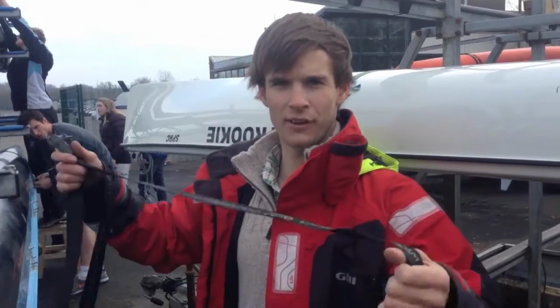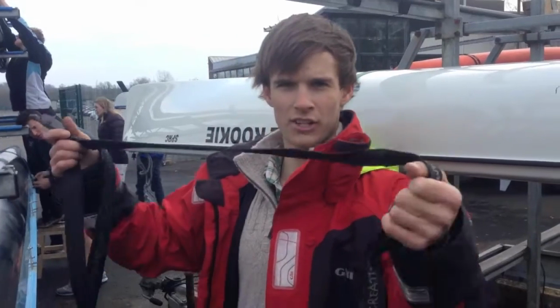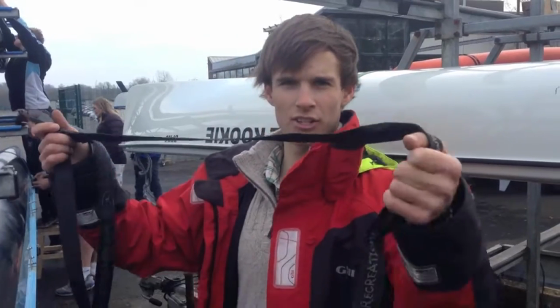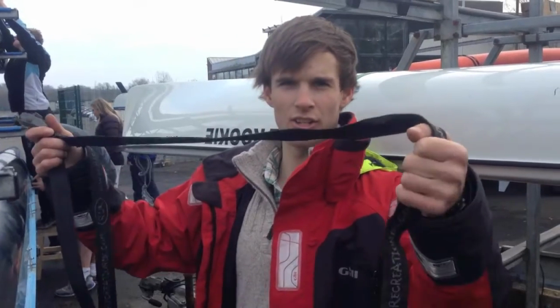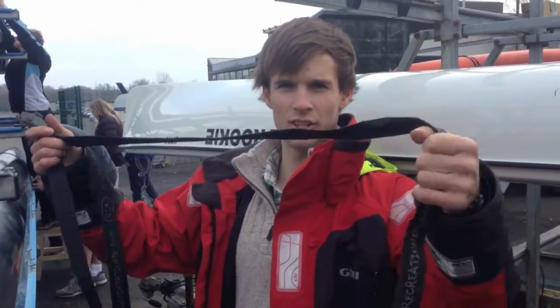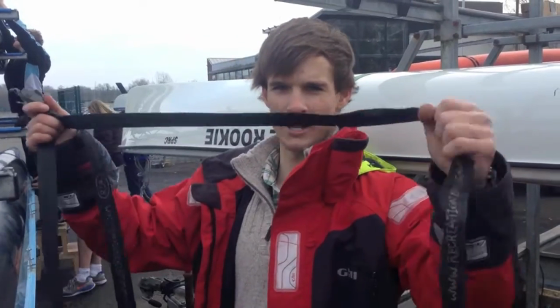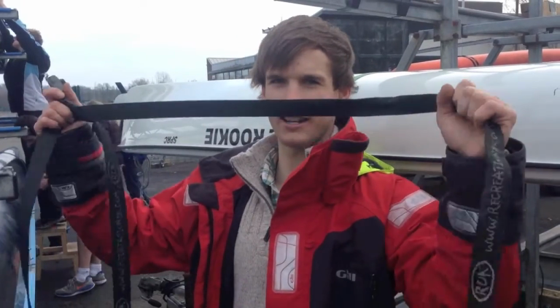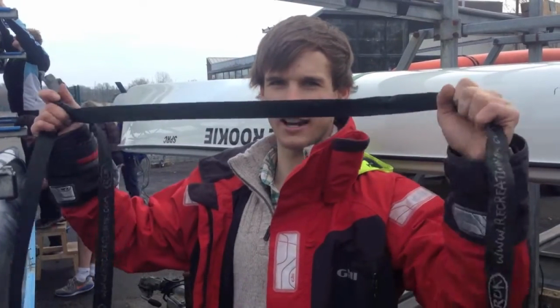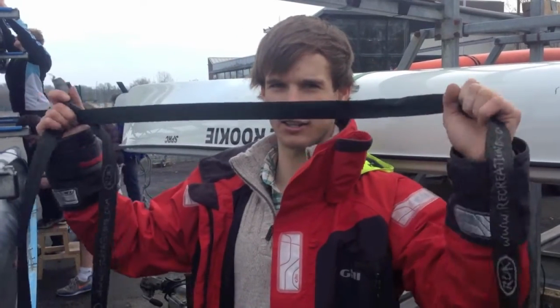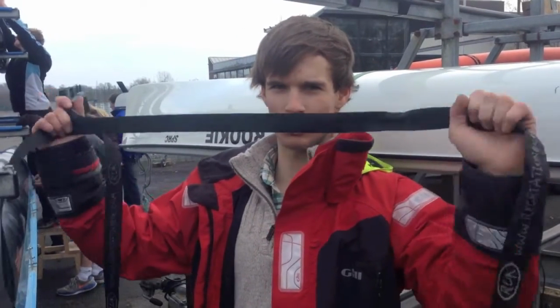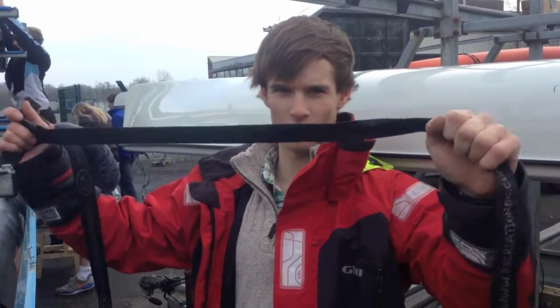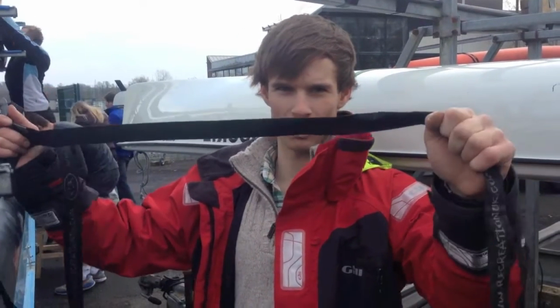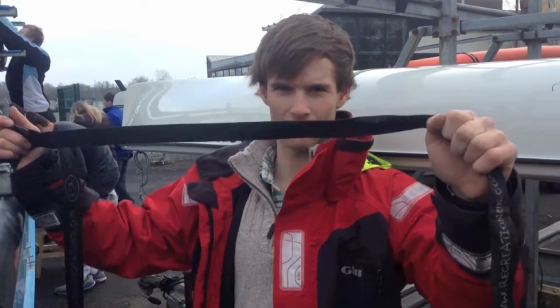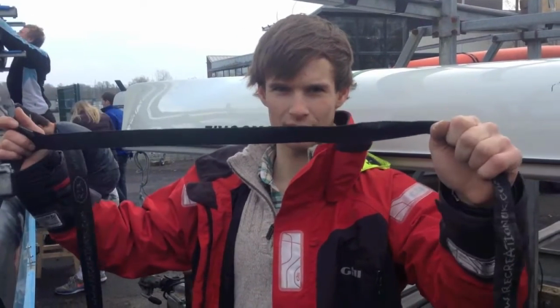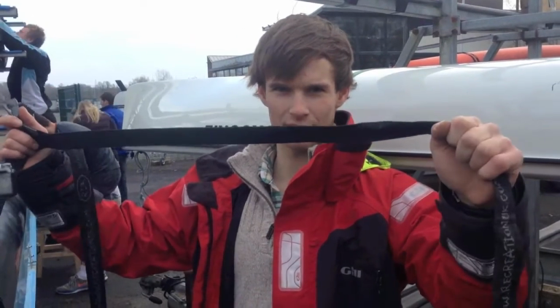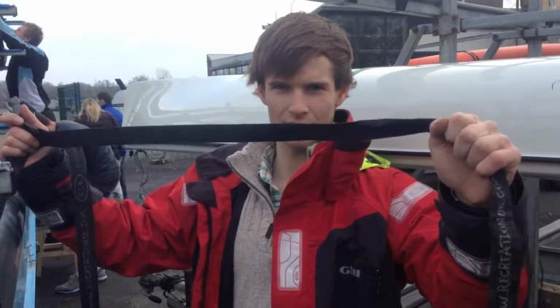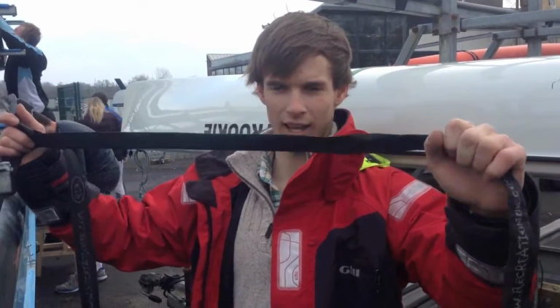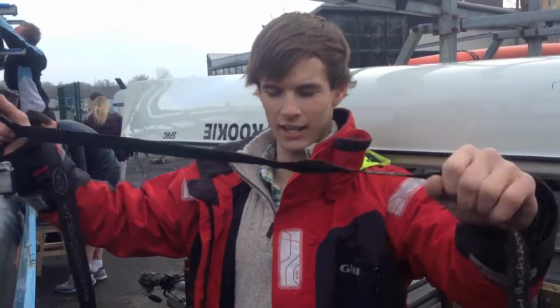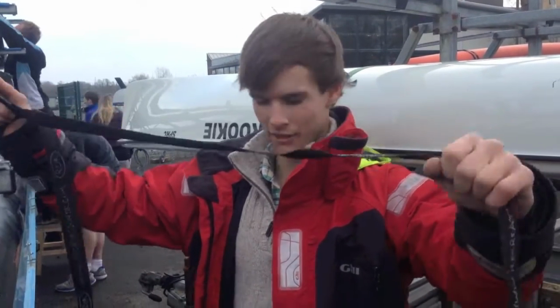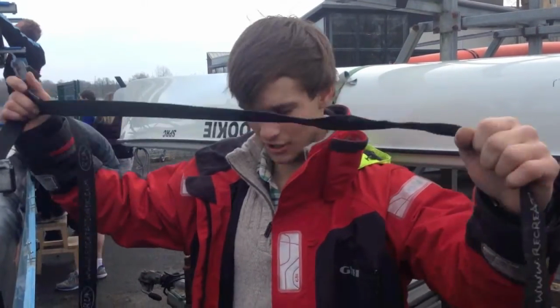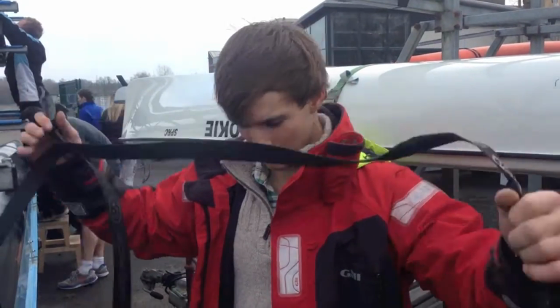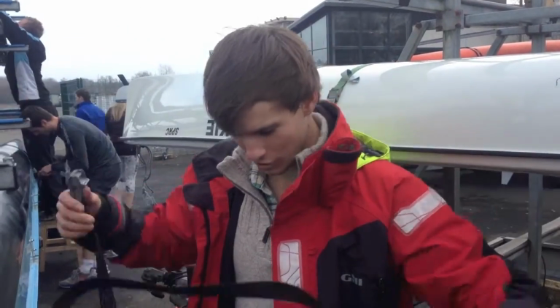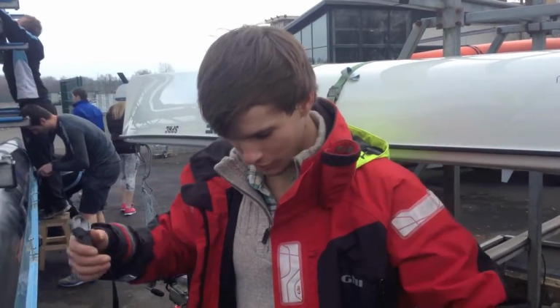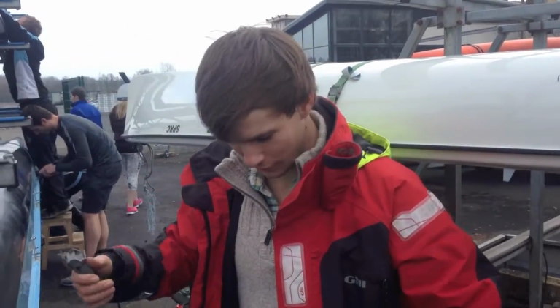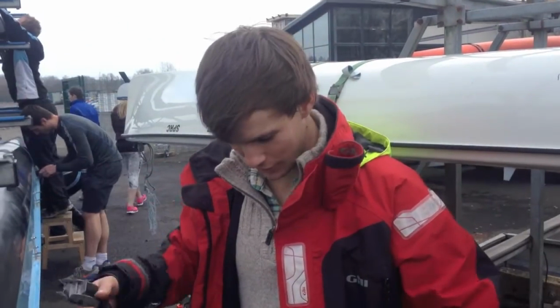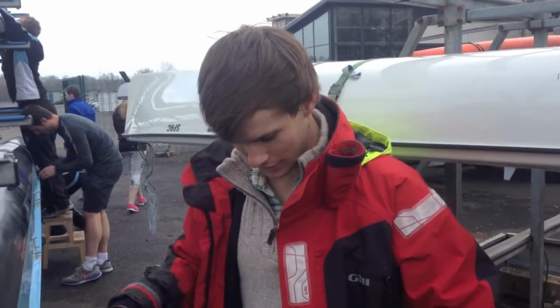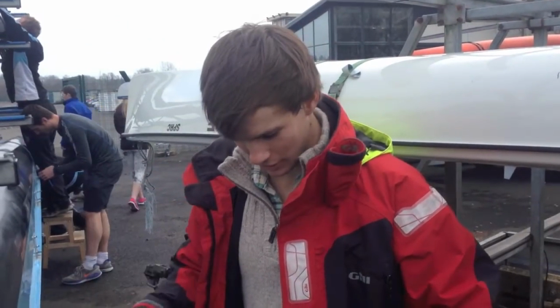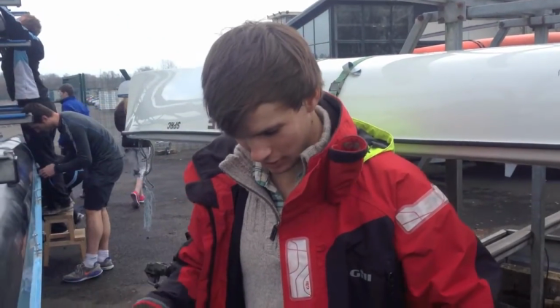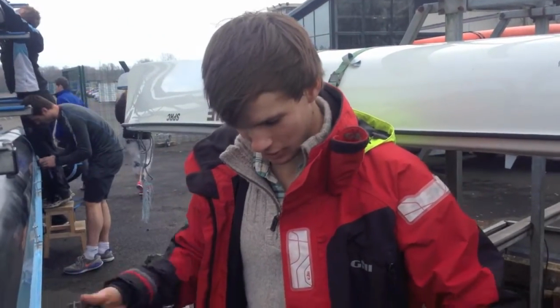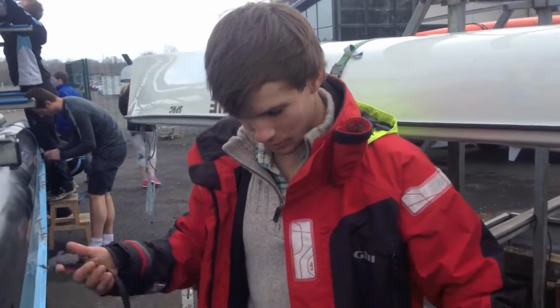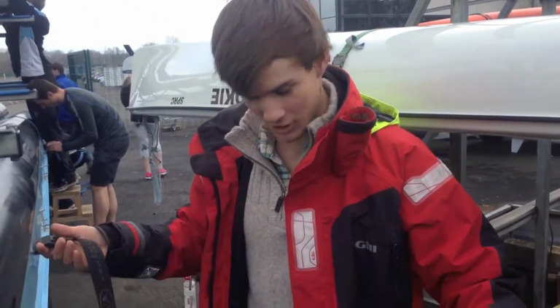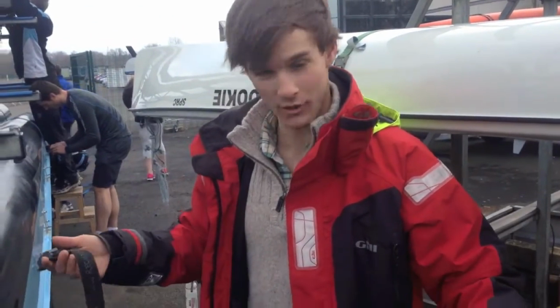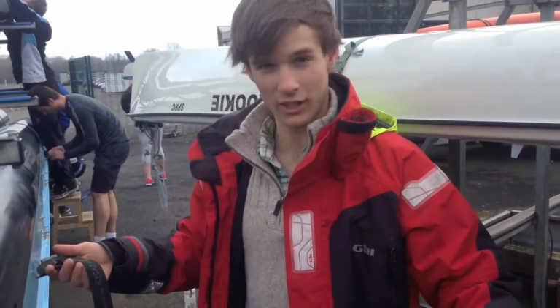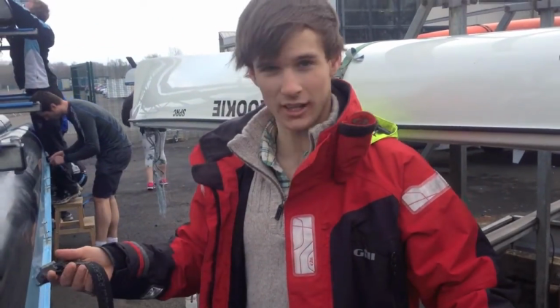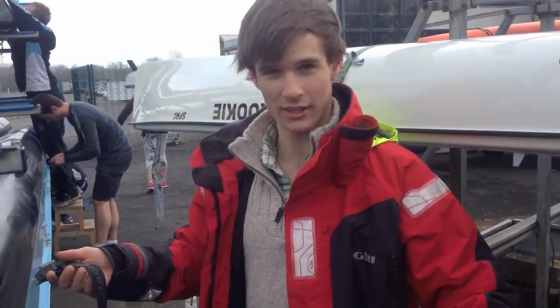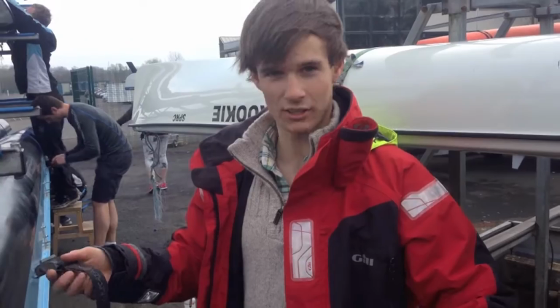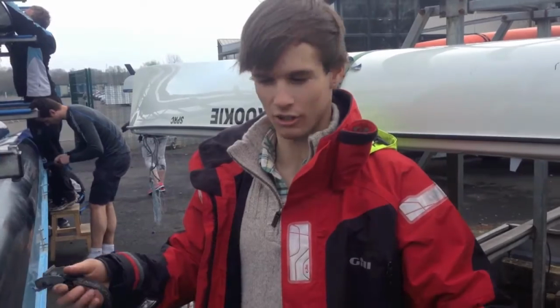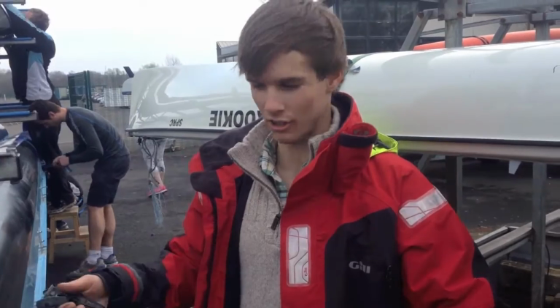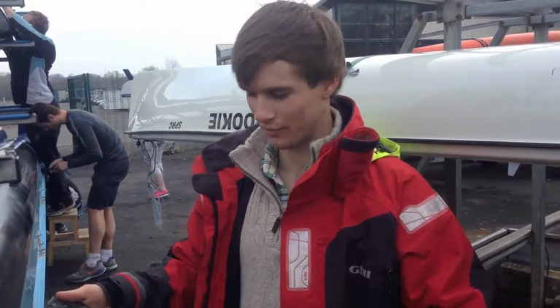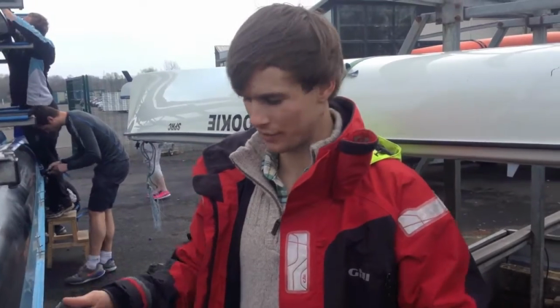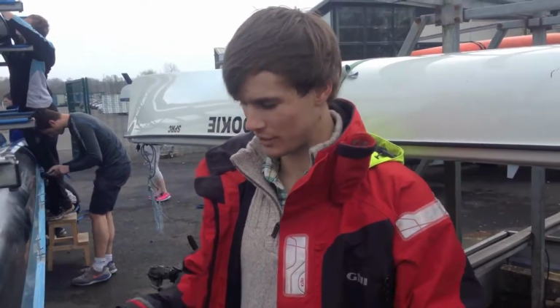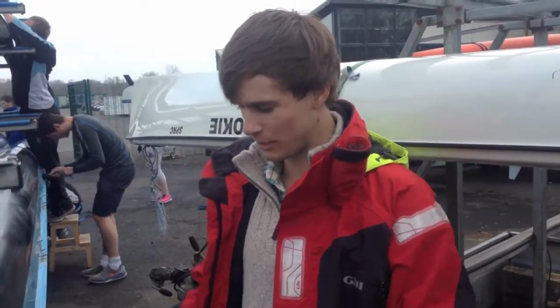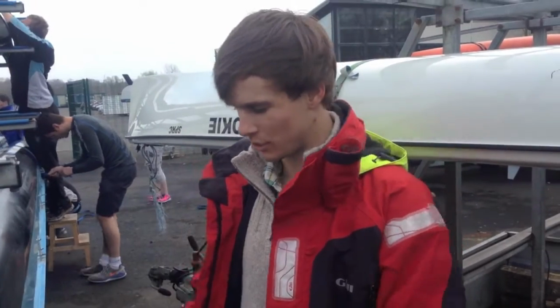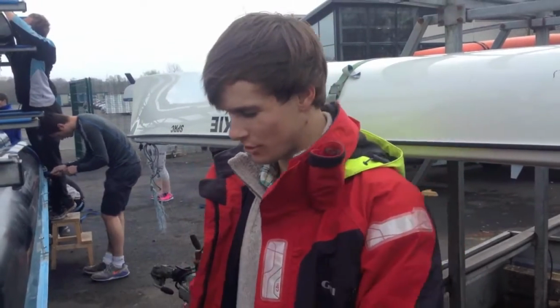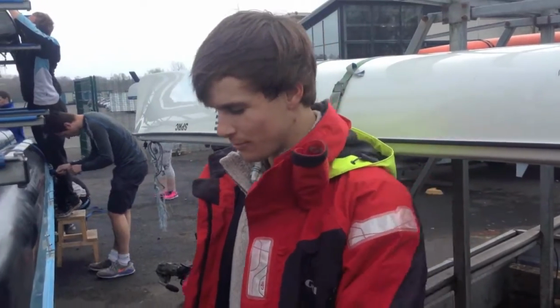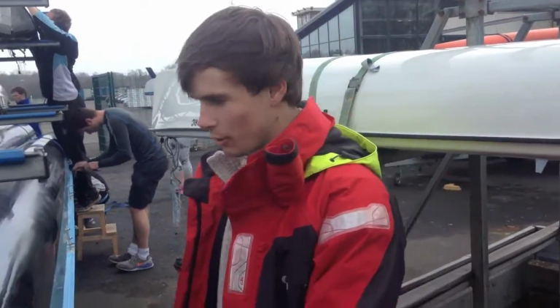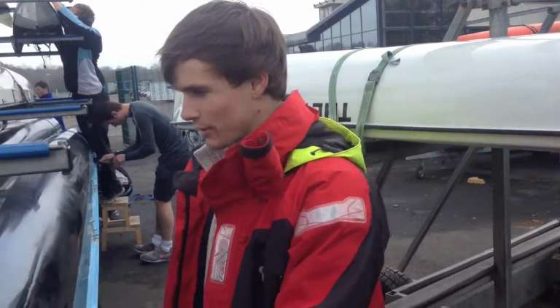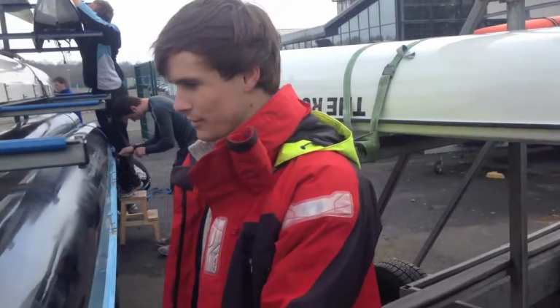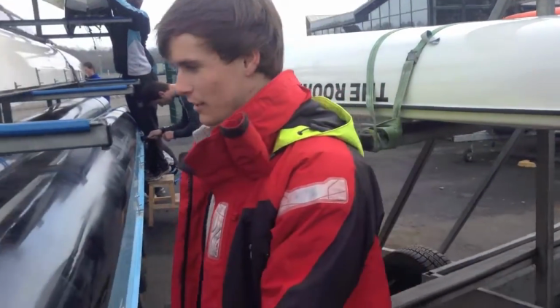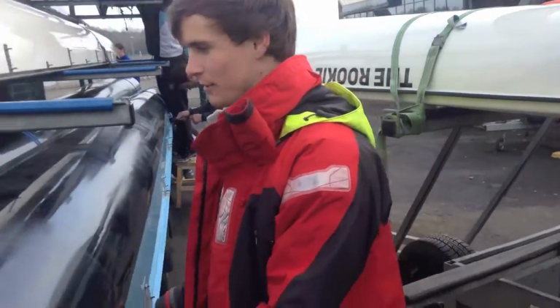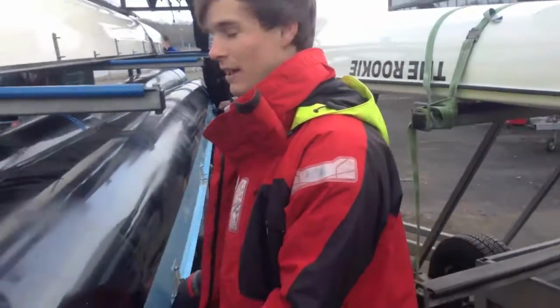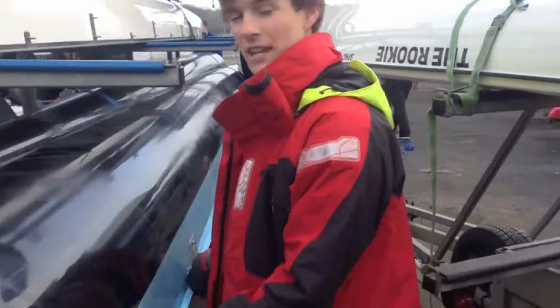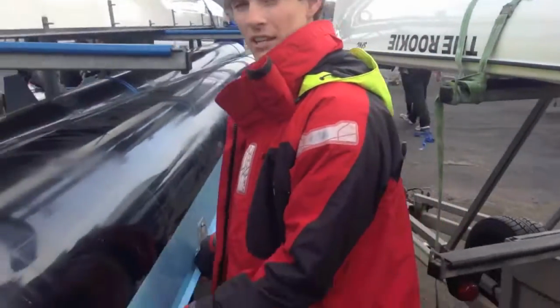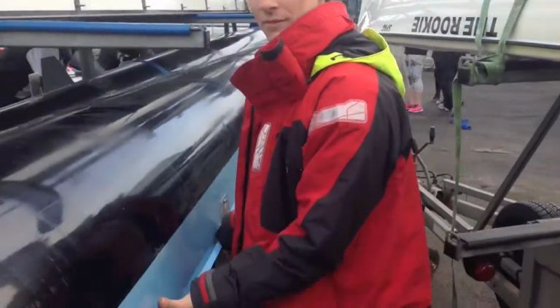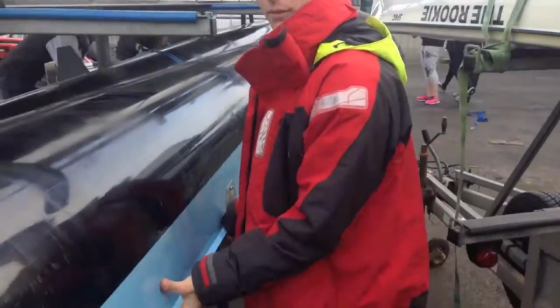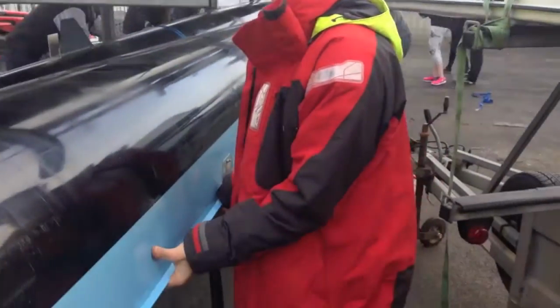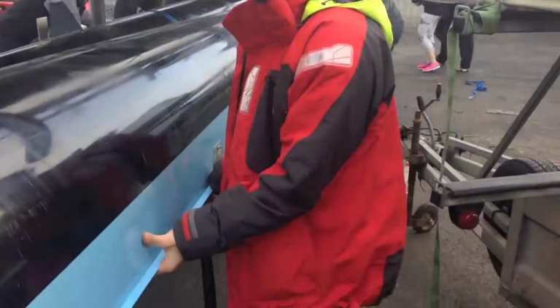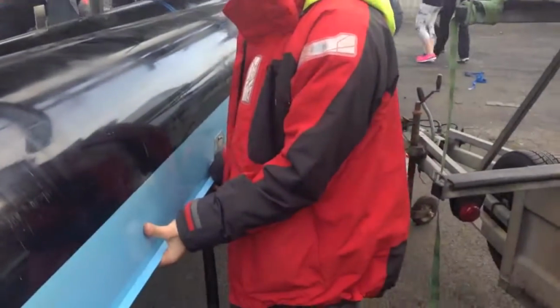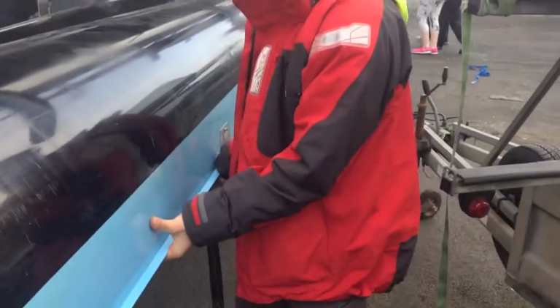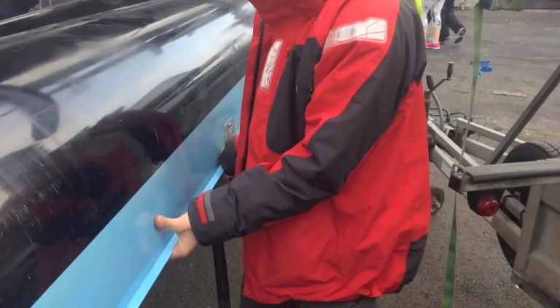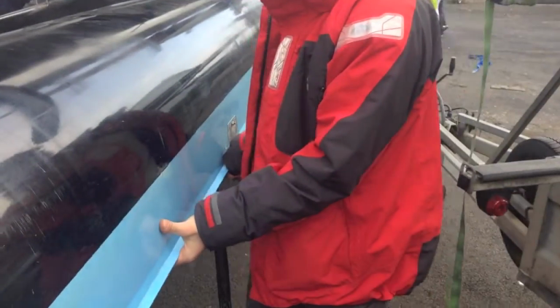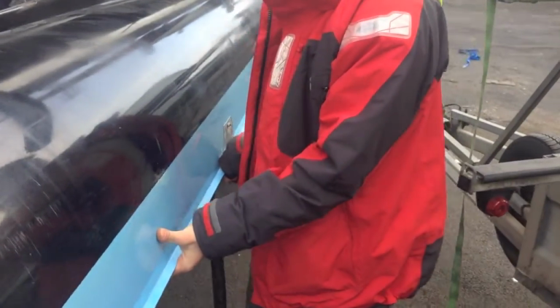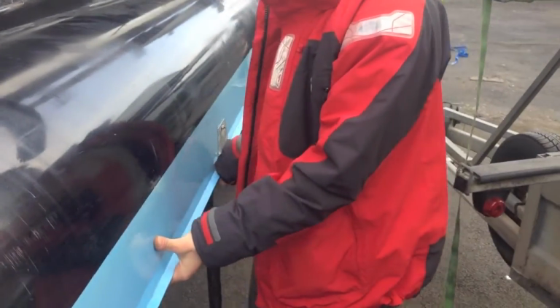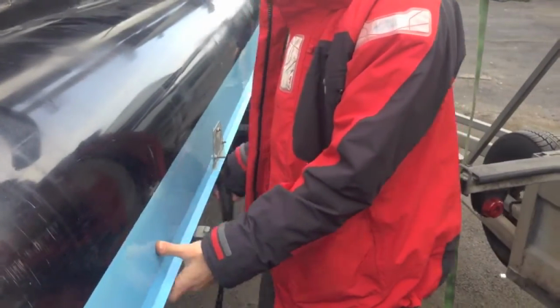First, you need a tie that's long enough. So the first thing to do once you've got a tie that's long enough is to make sure the boat is in as much of the trailer as possible.